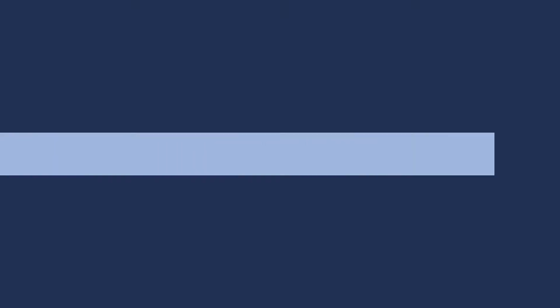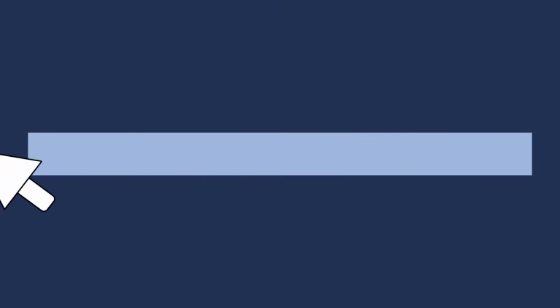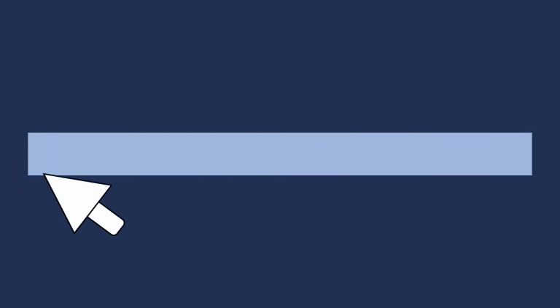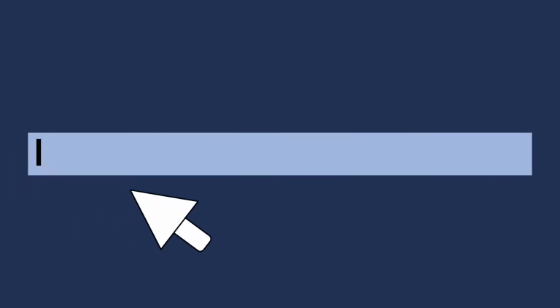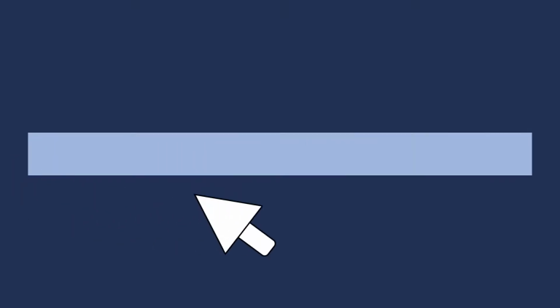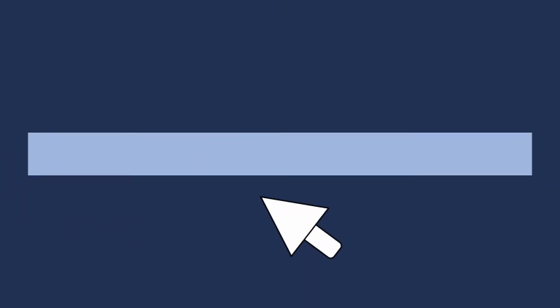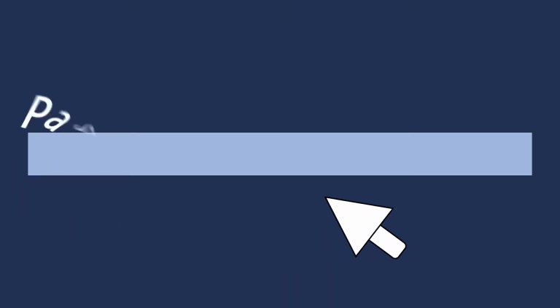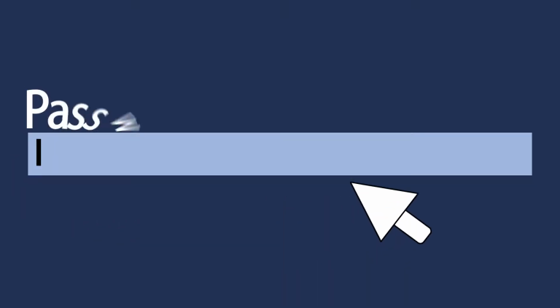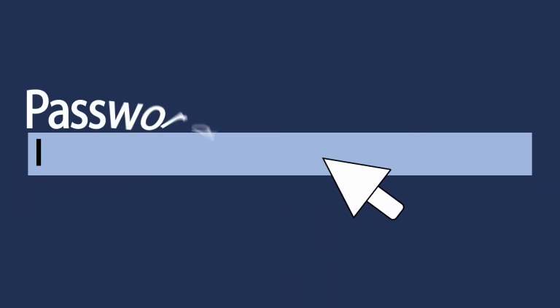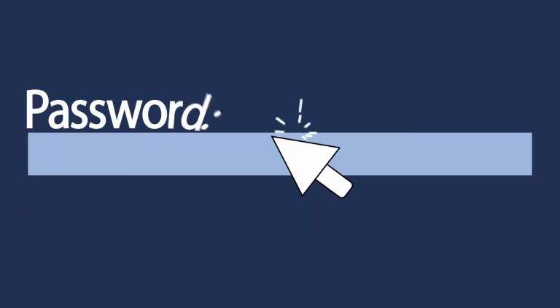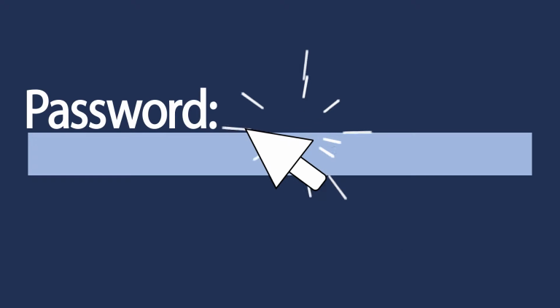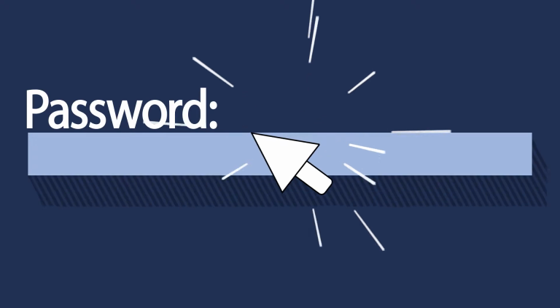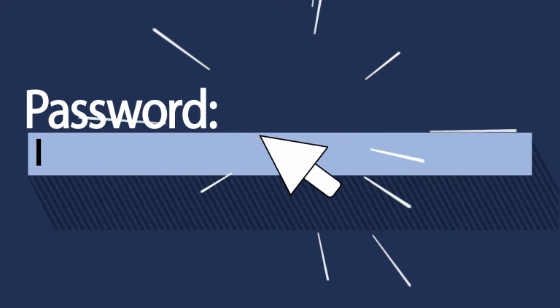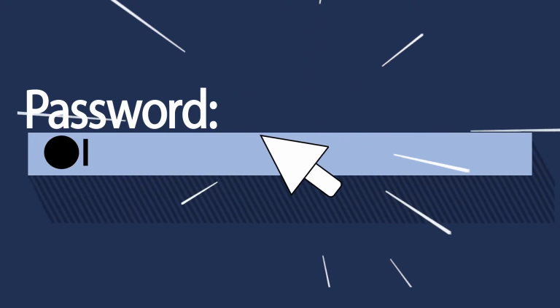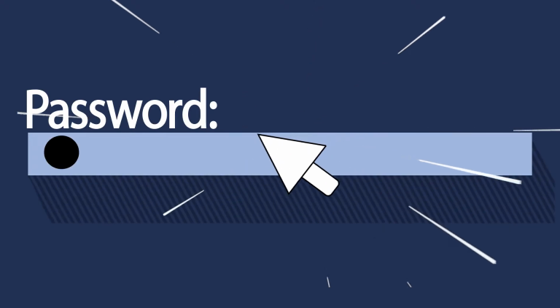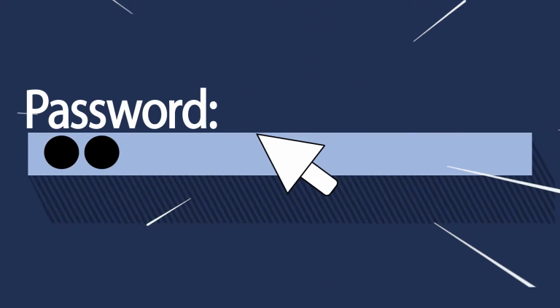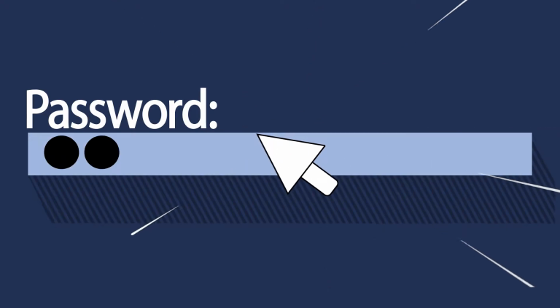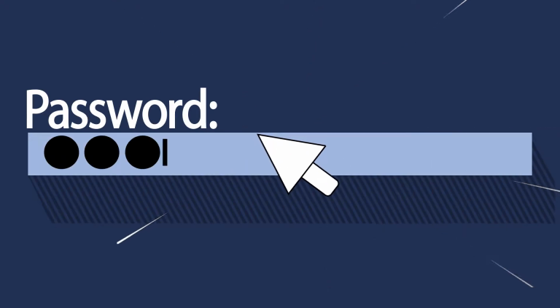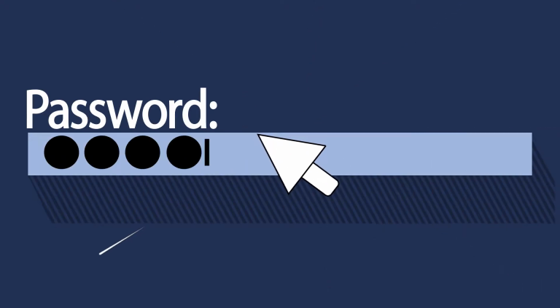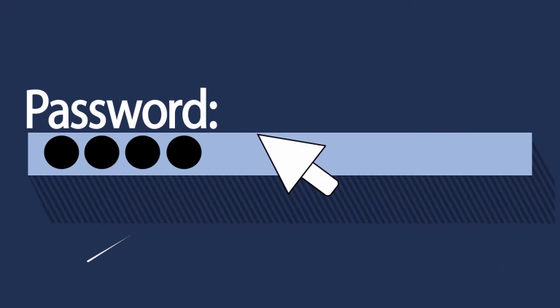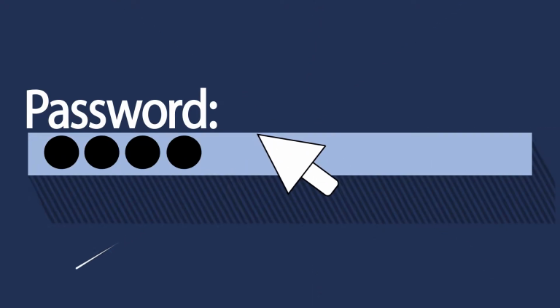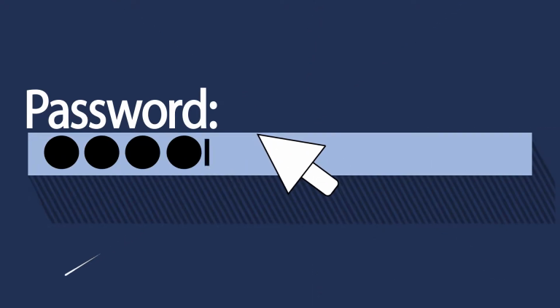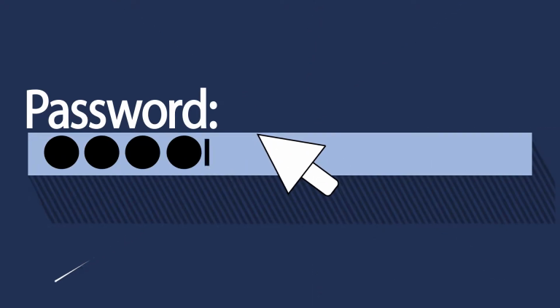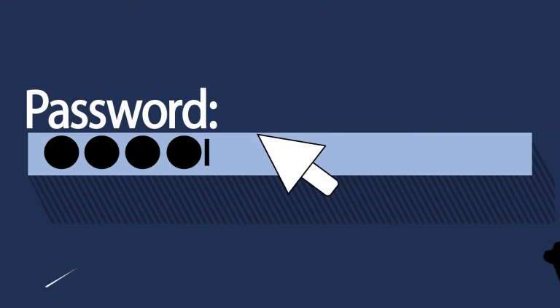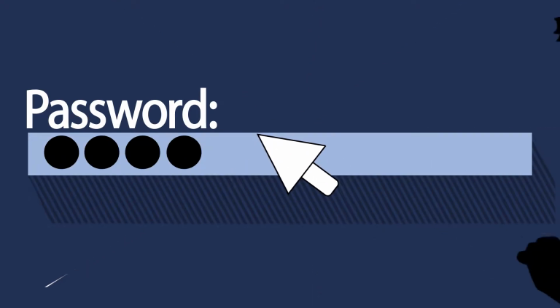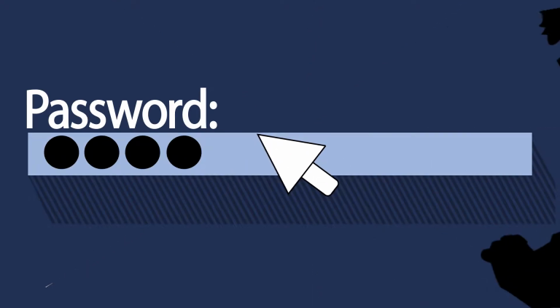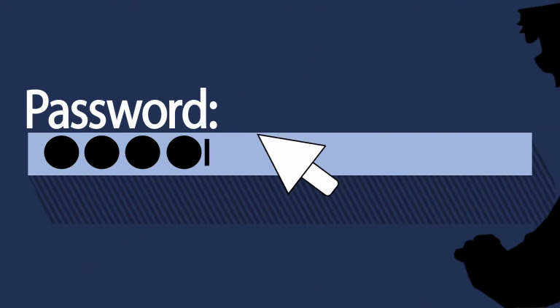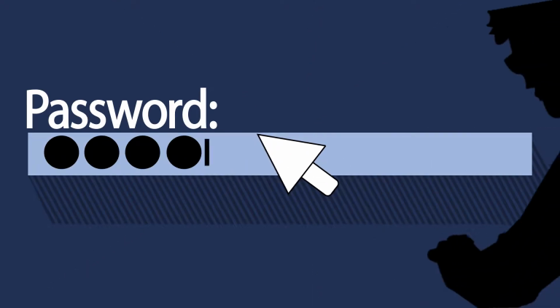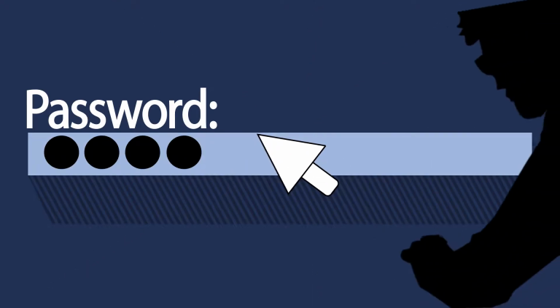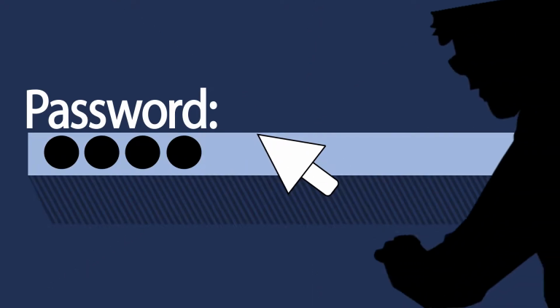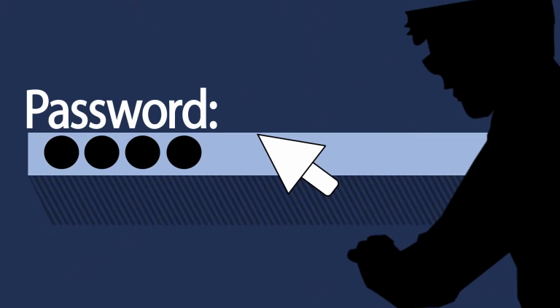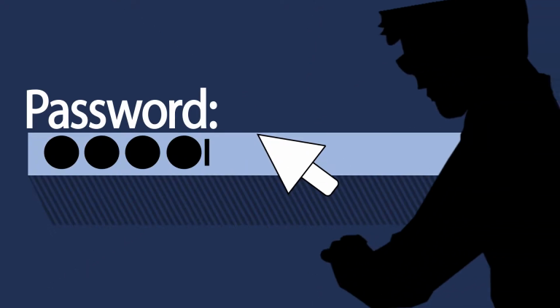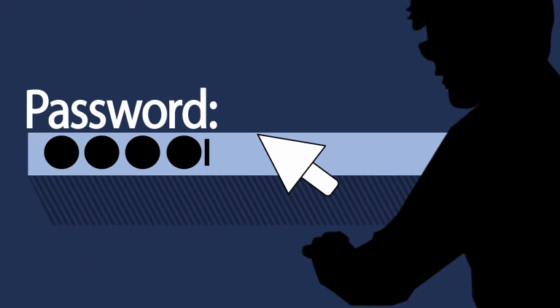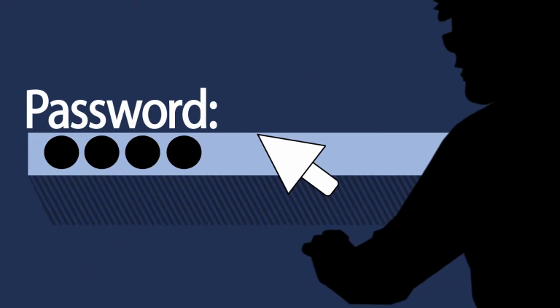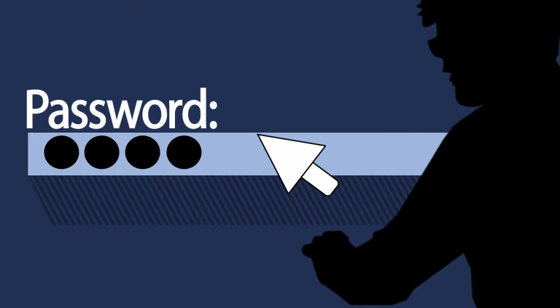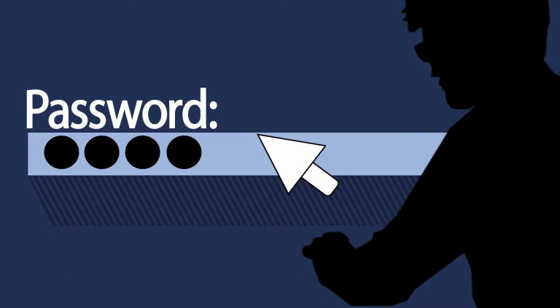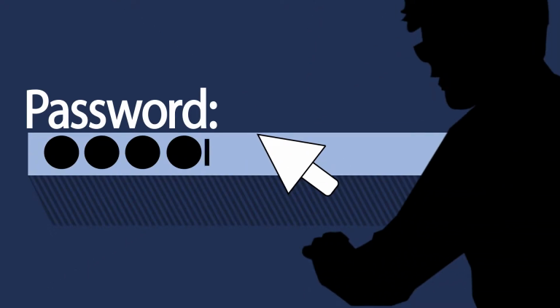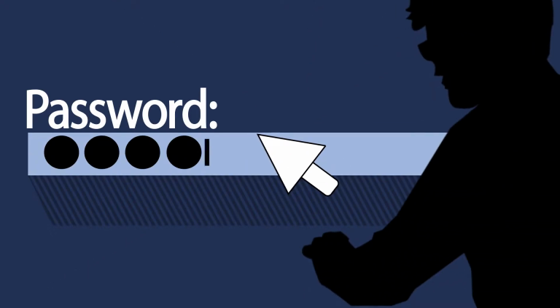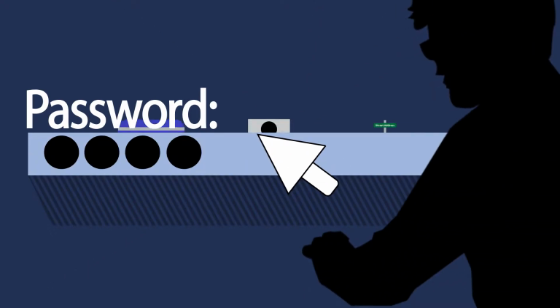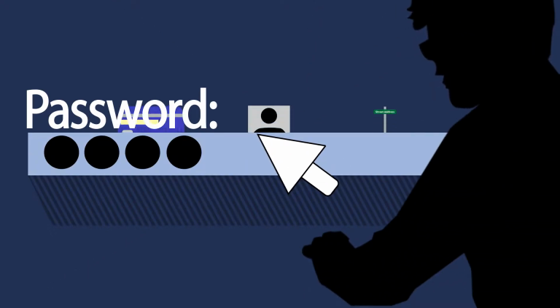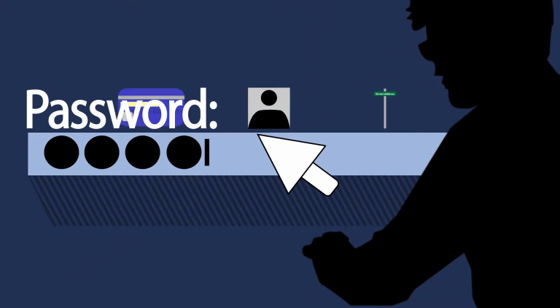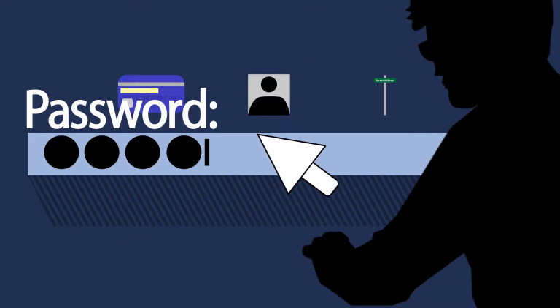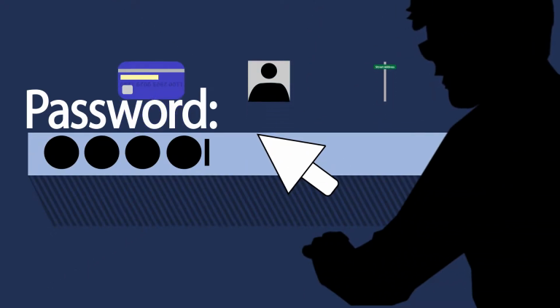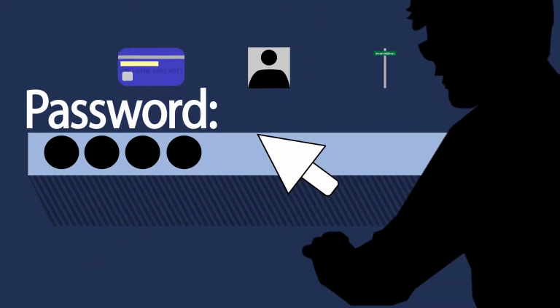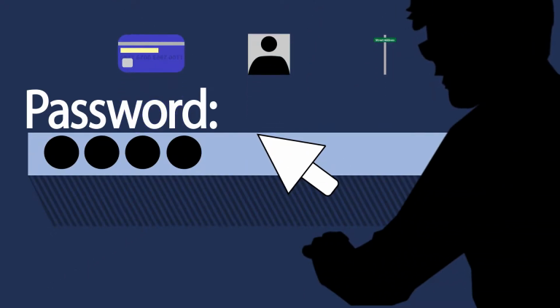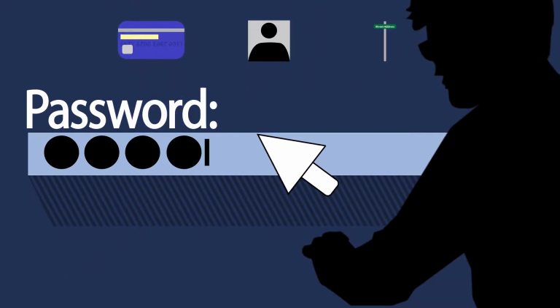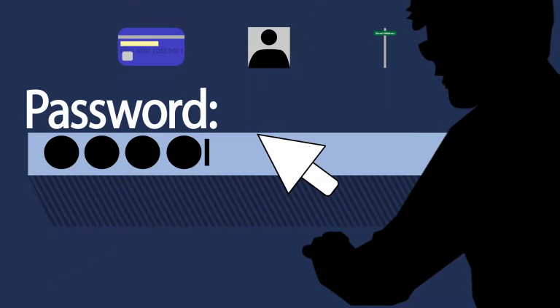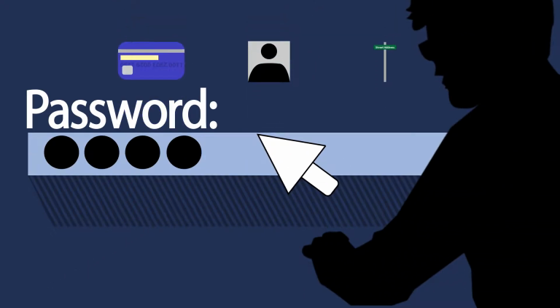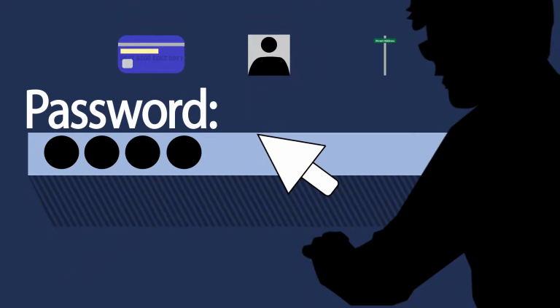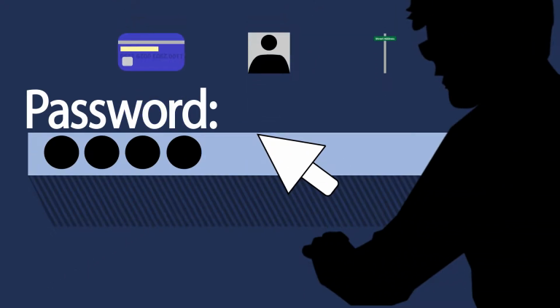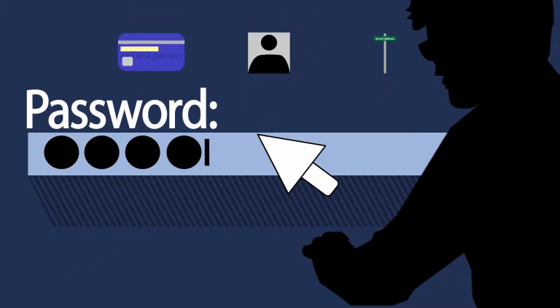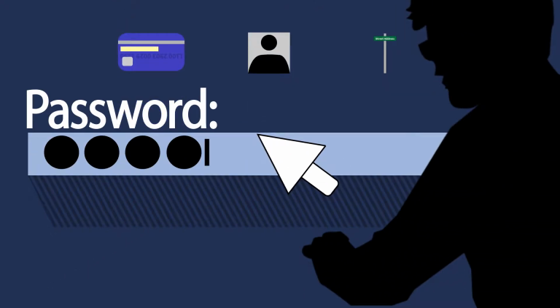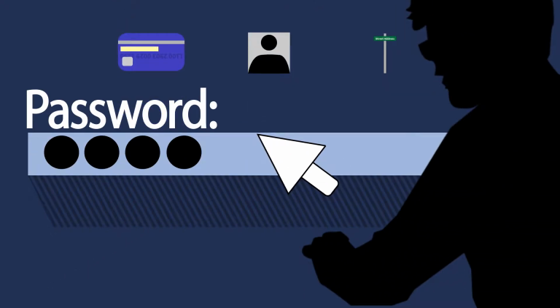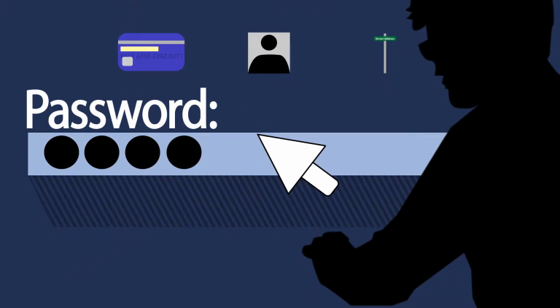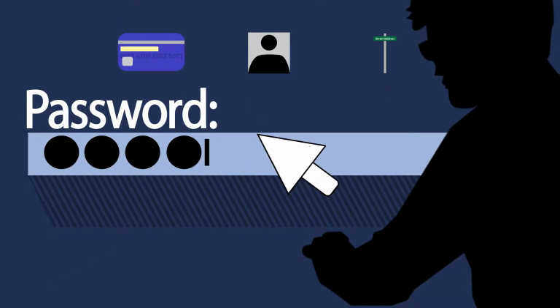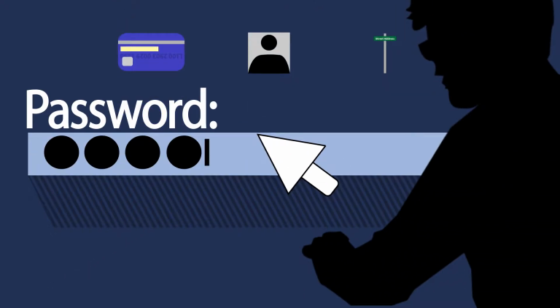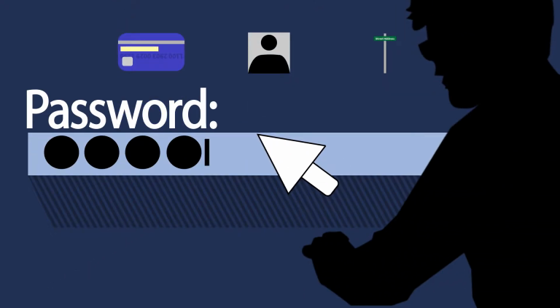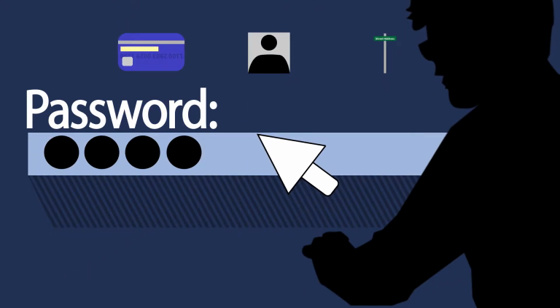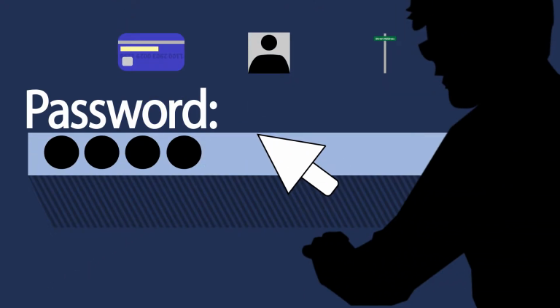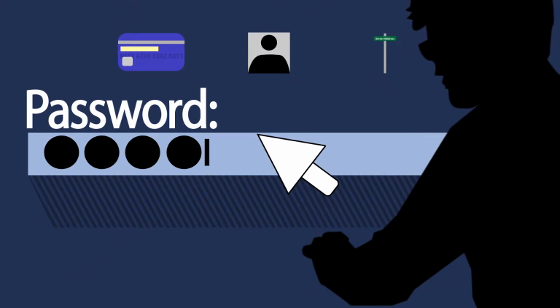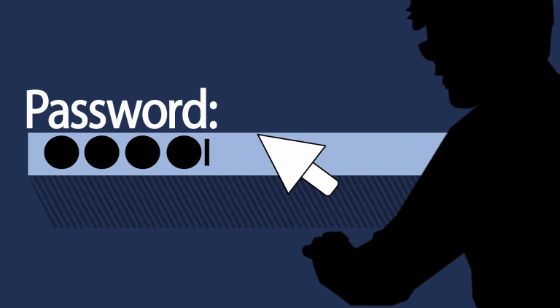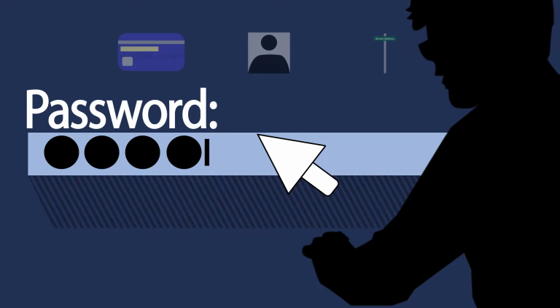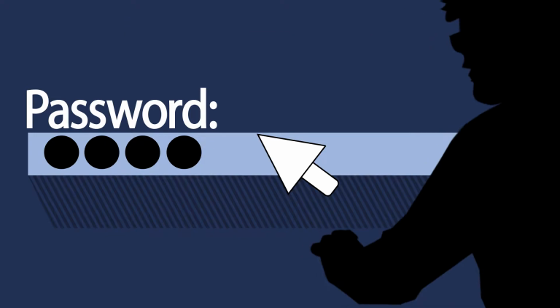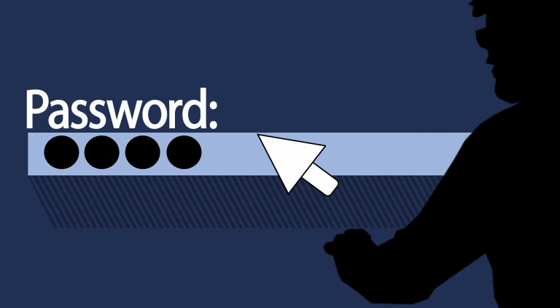Here we have a basic password — not very secure. That's very dangerous for all the information in your account, as someone could get in and steal it.